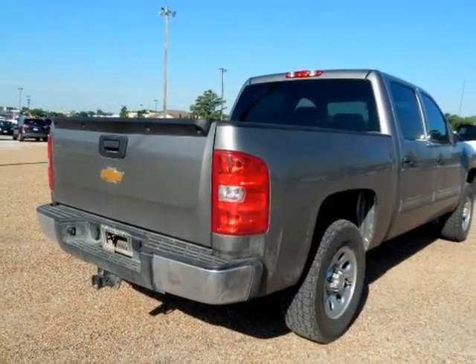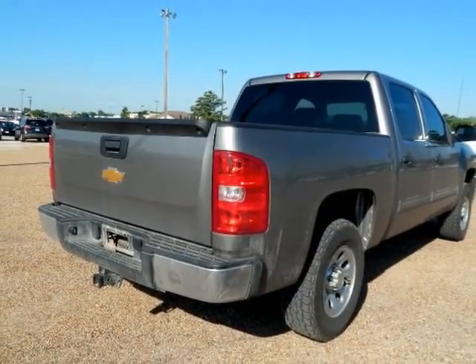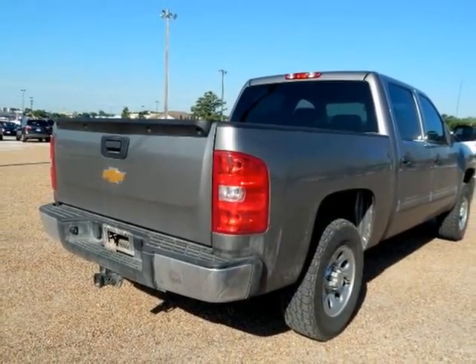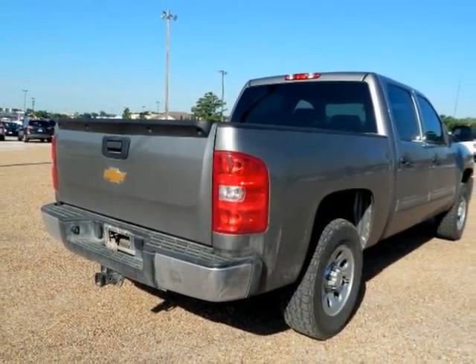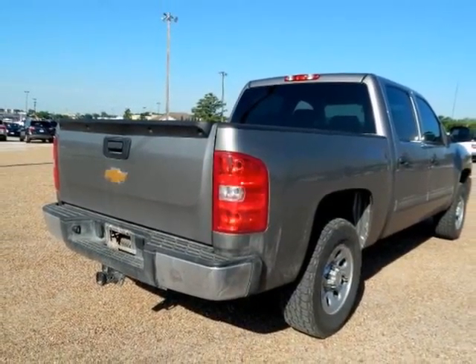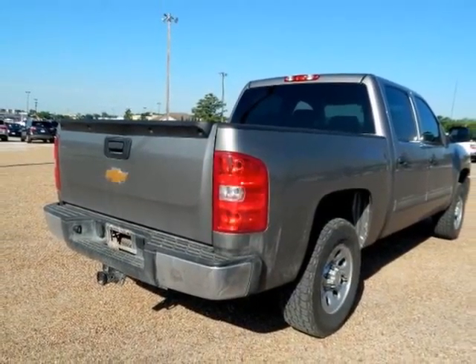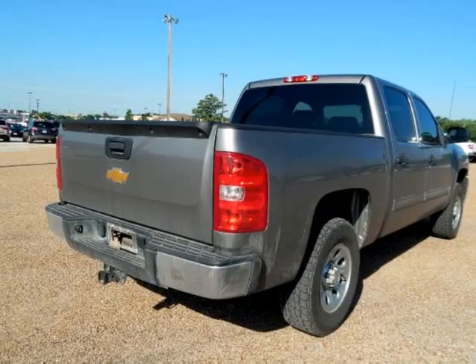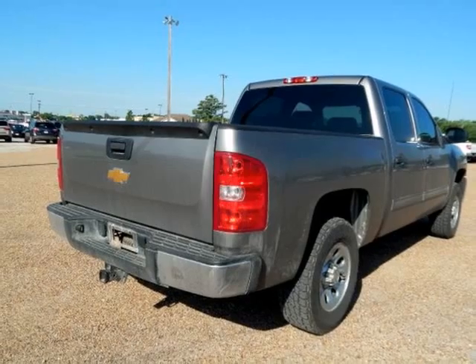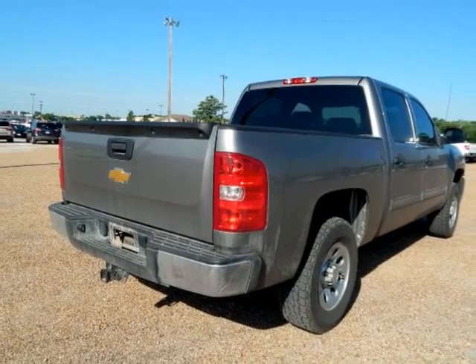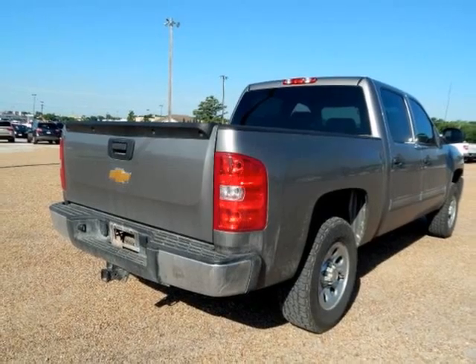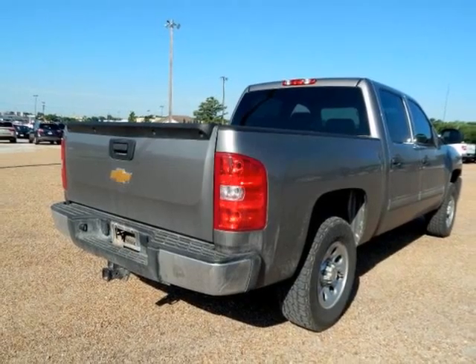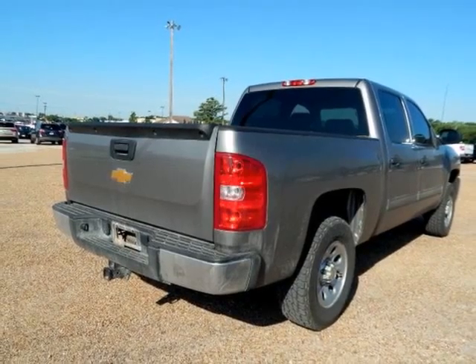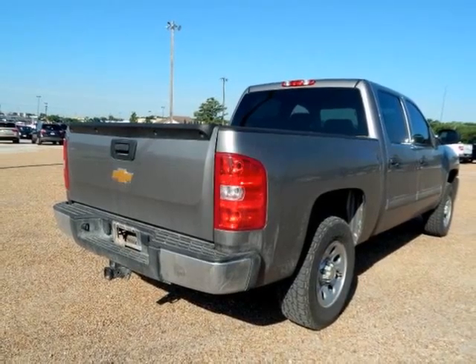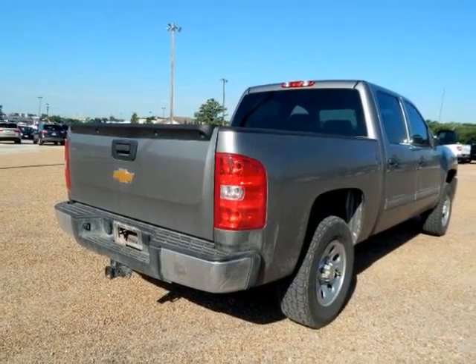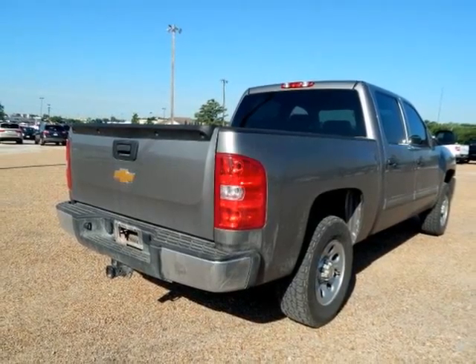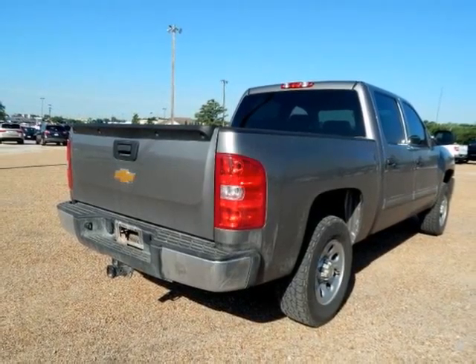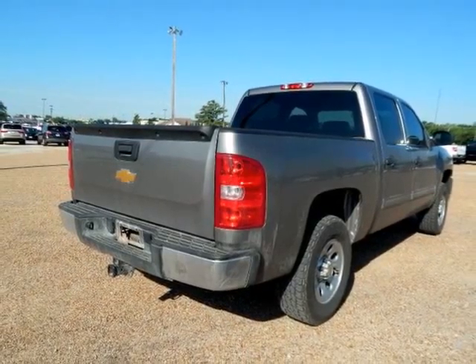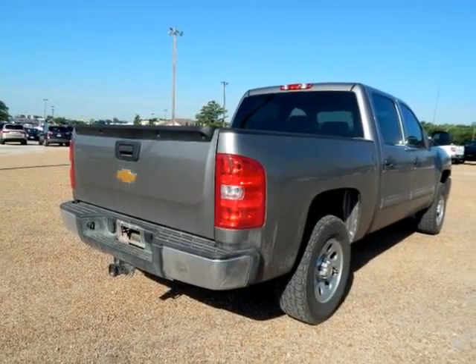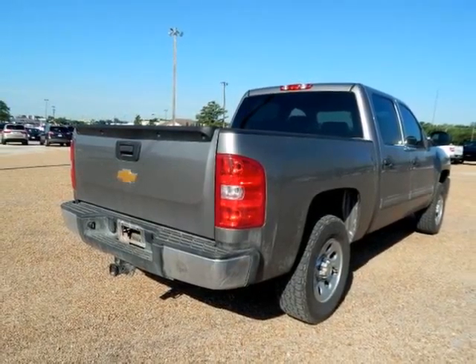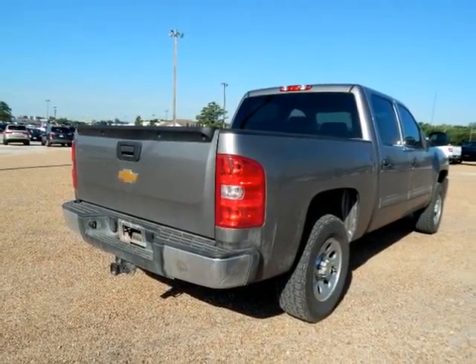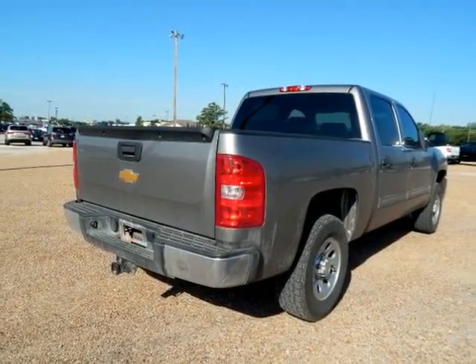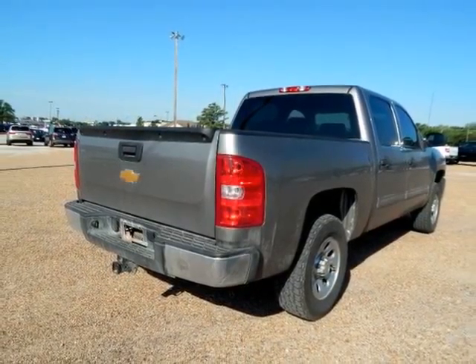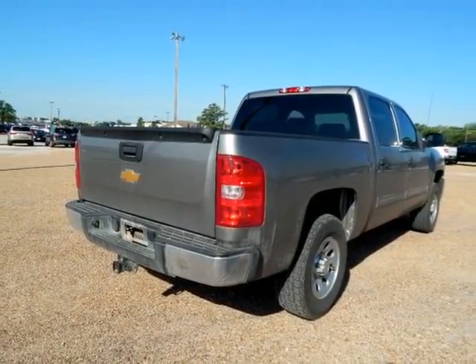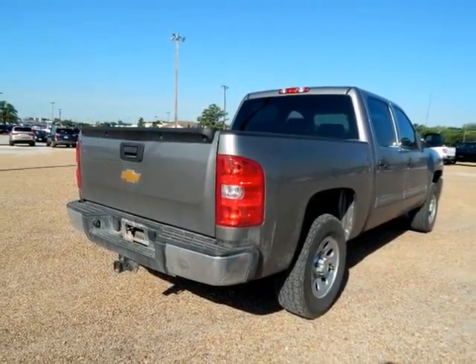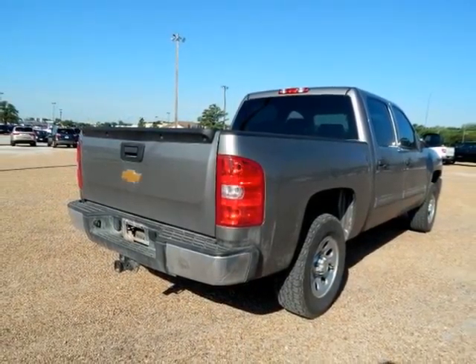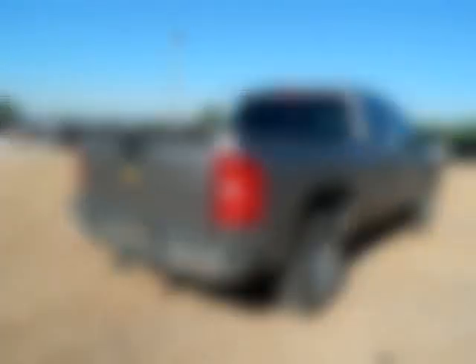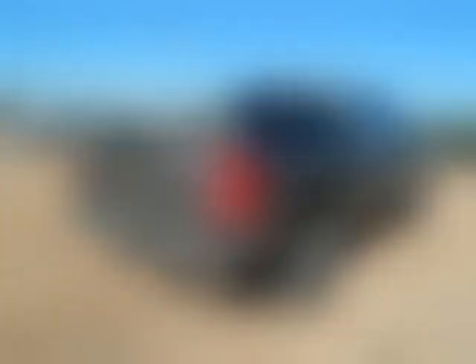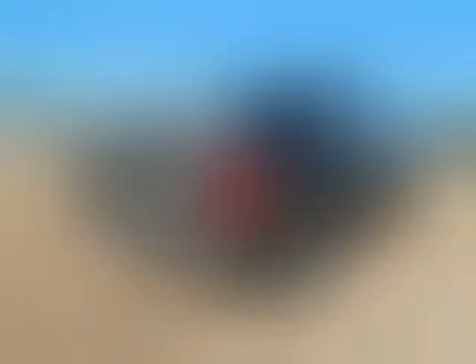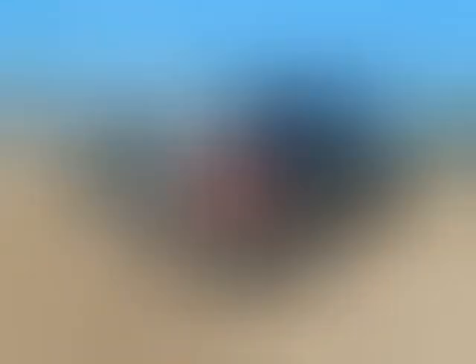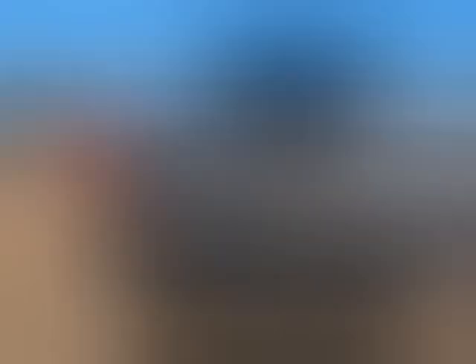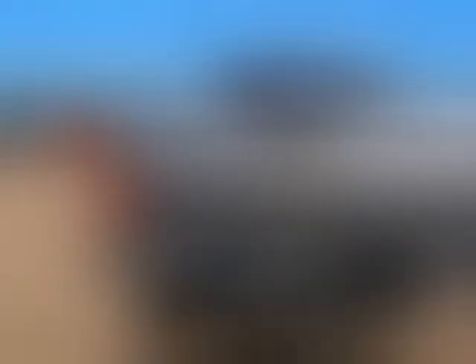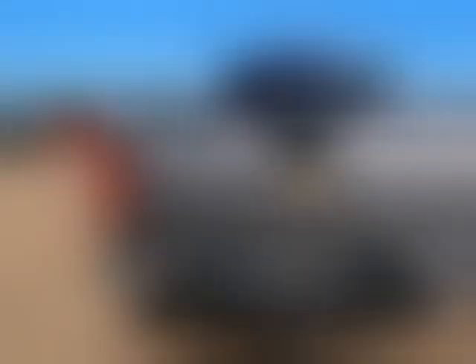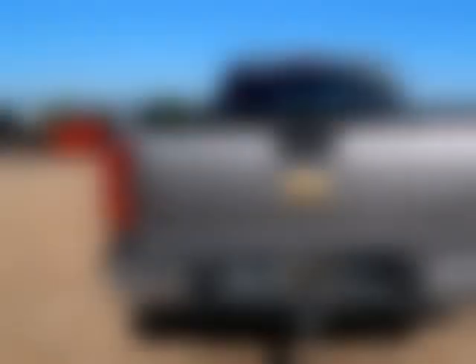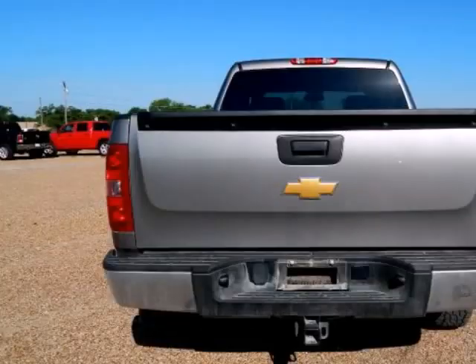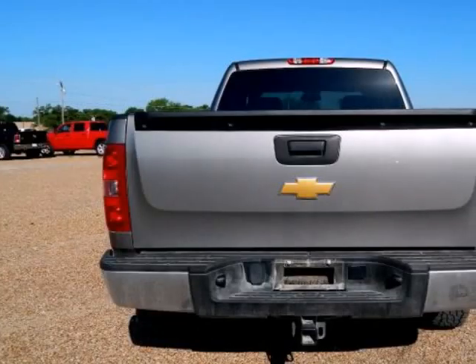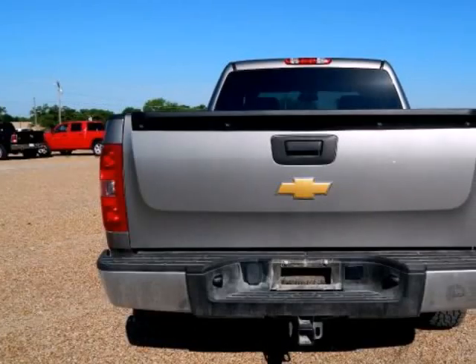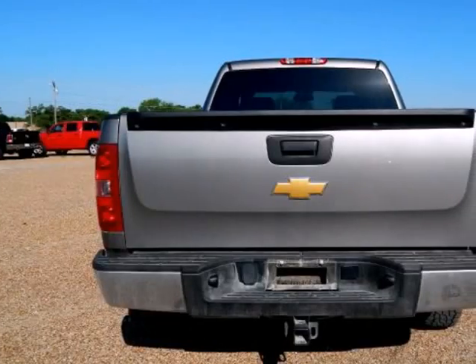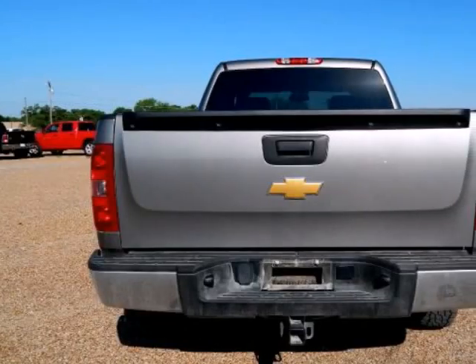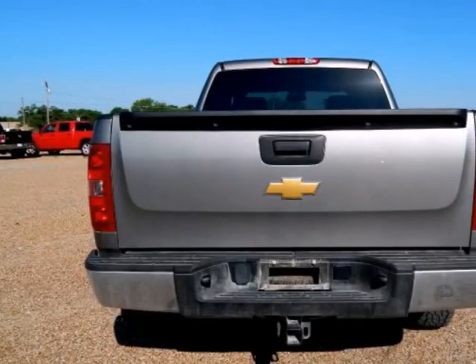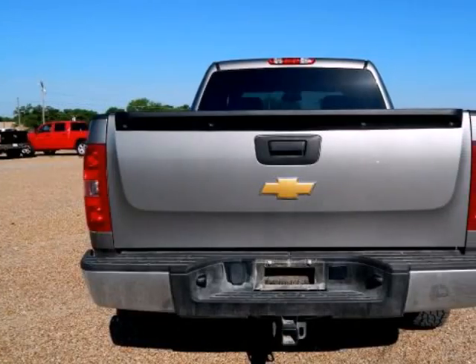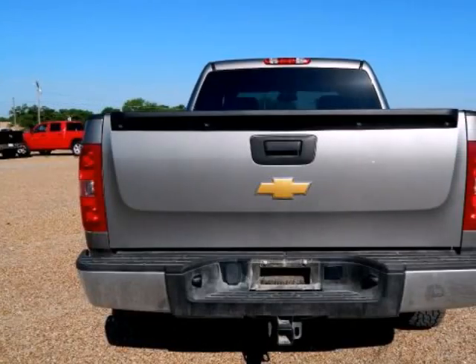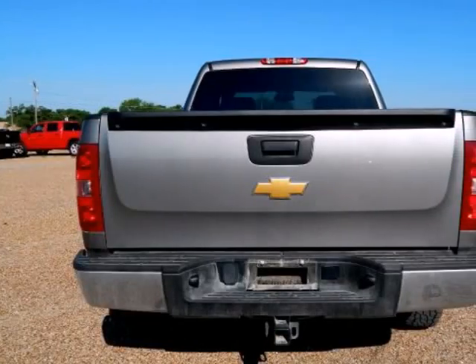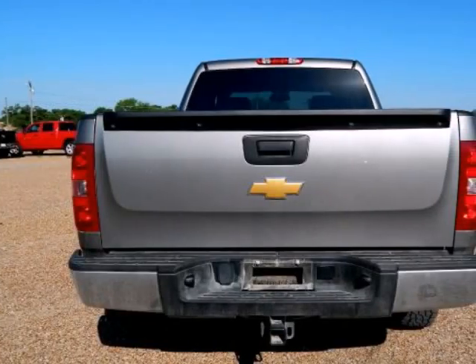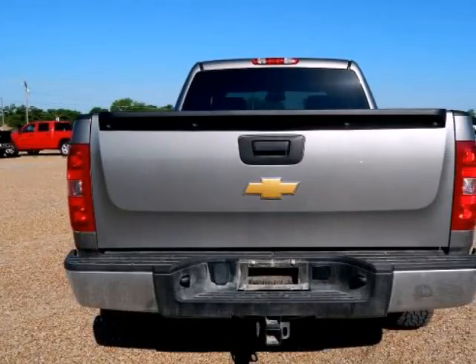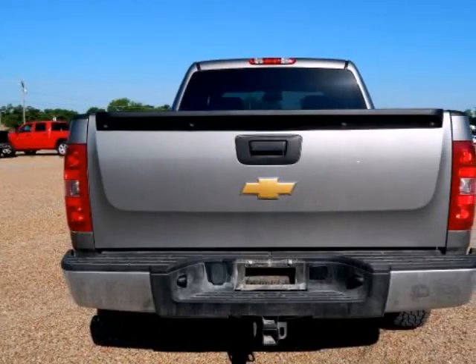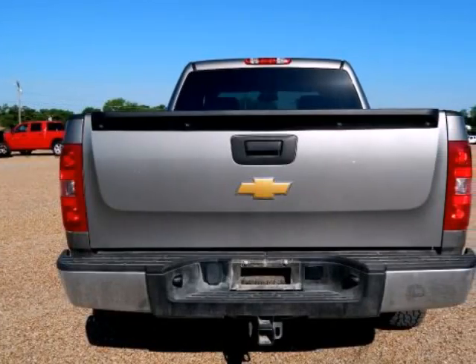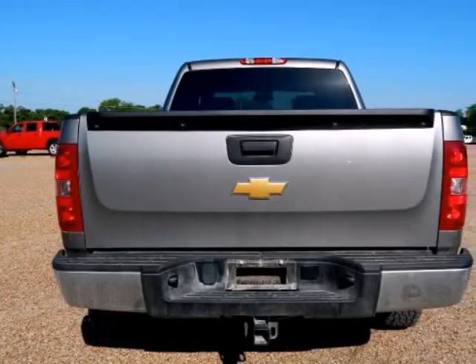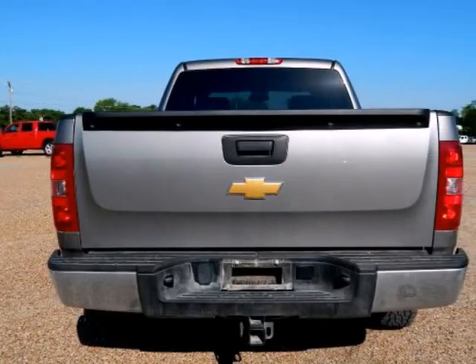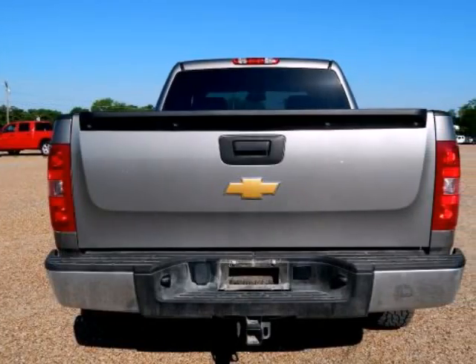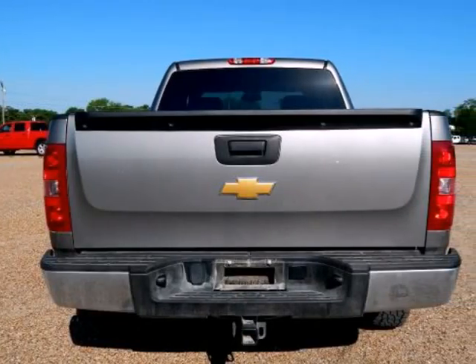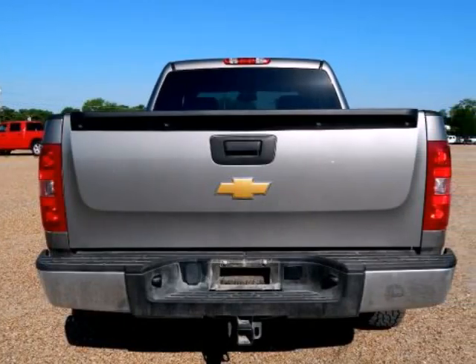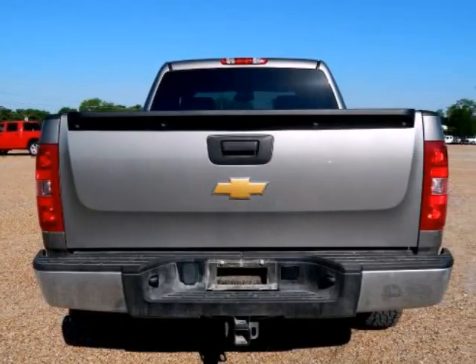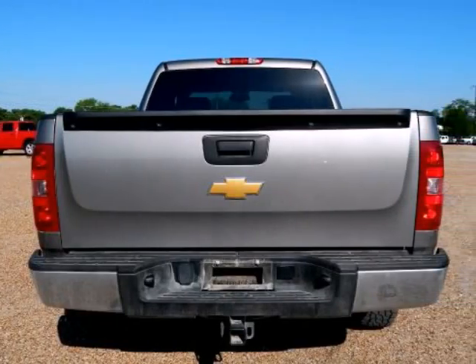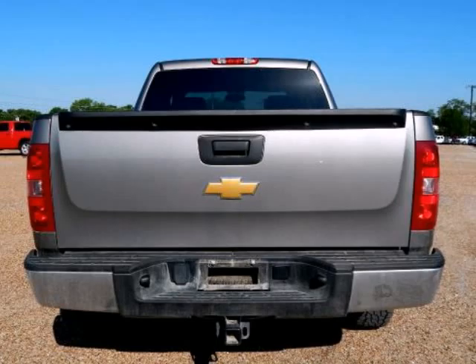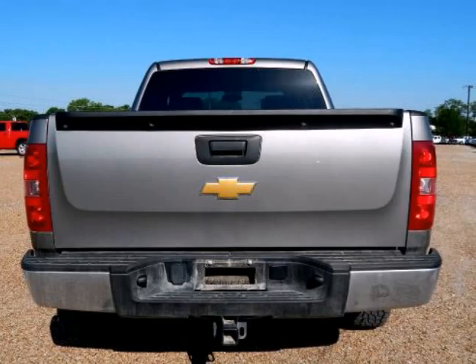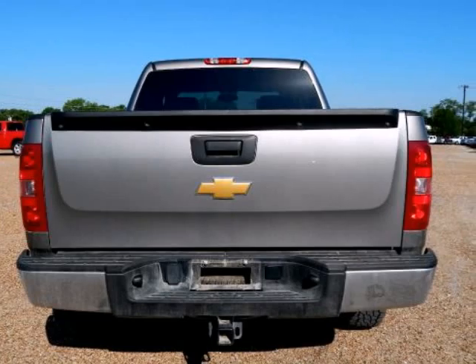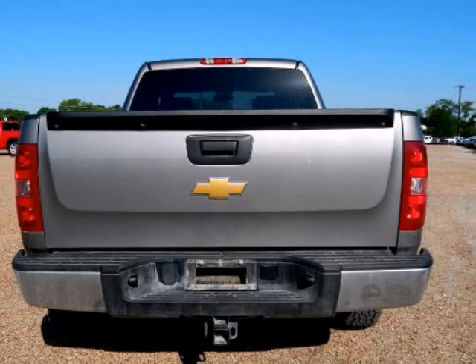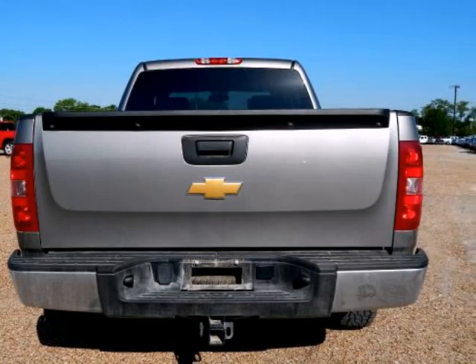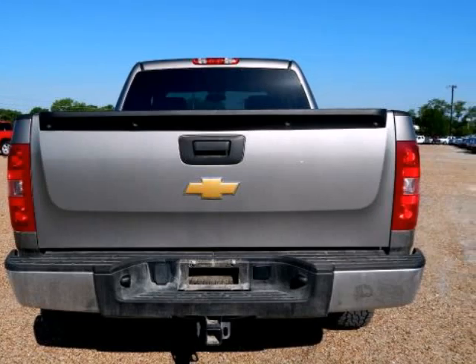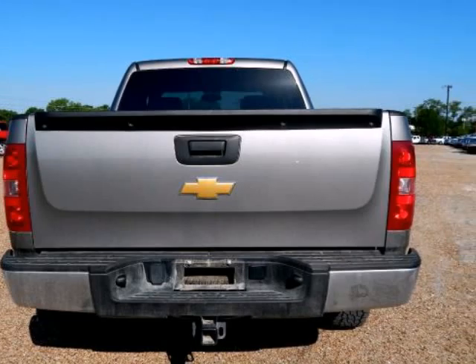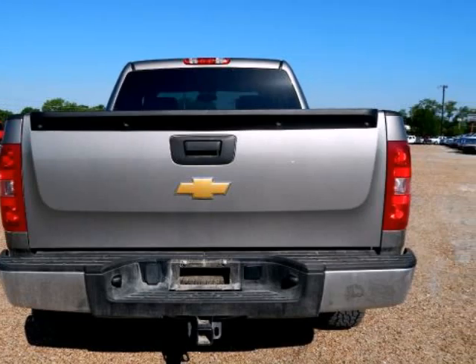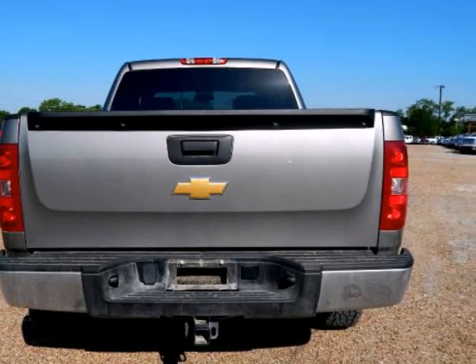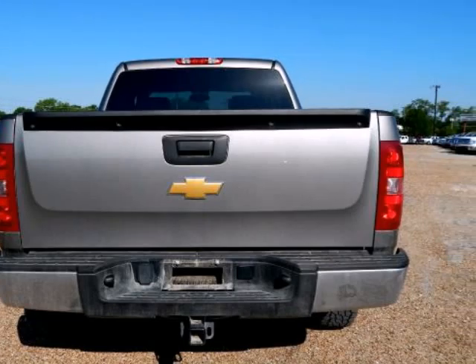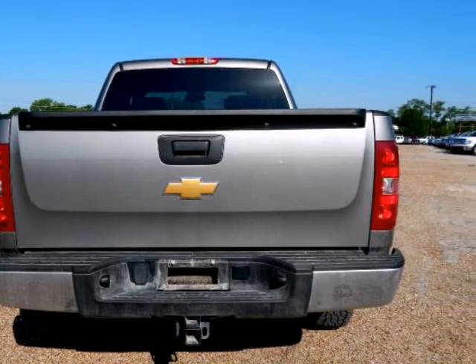Greystone Metallic exterior, Dark Titanium Cloth interior, 17-inch x 7.5-inch black chrome-styled steel wheels.